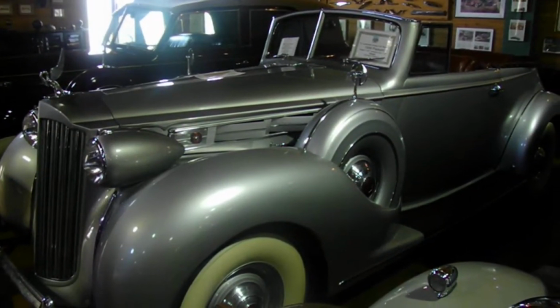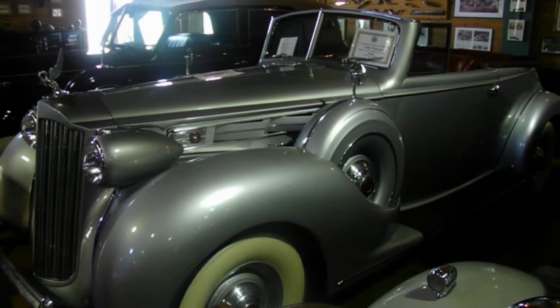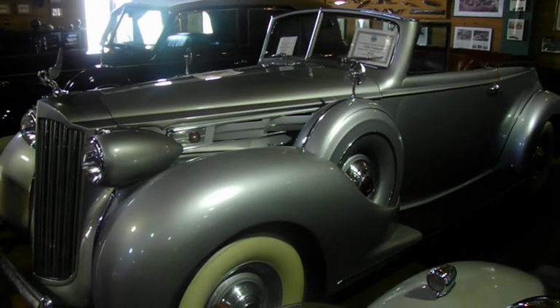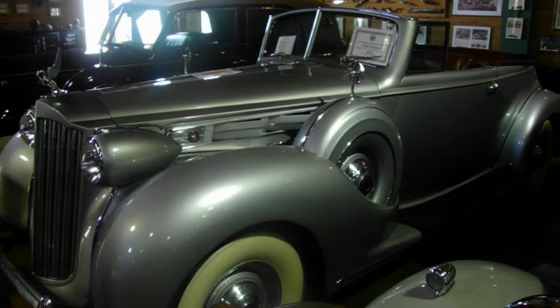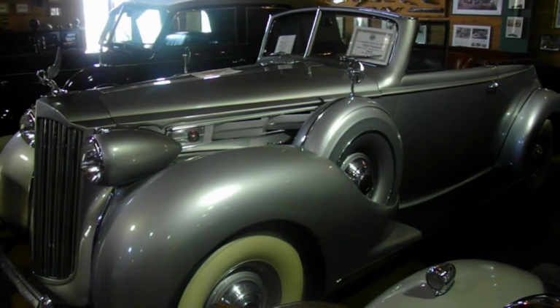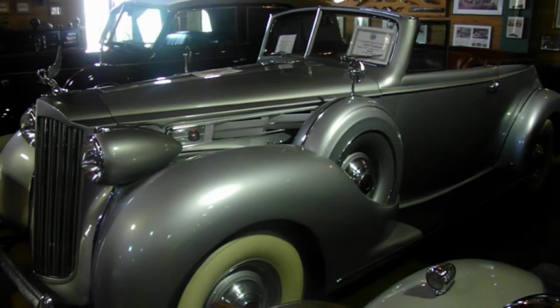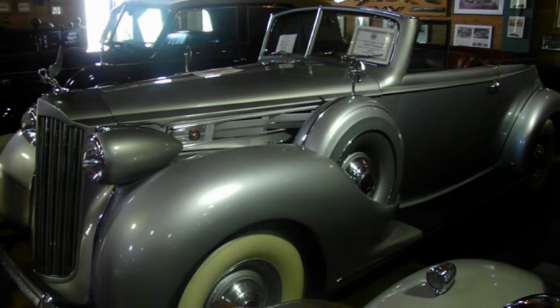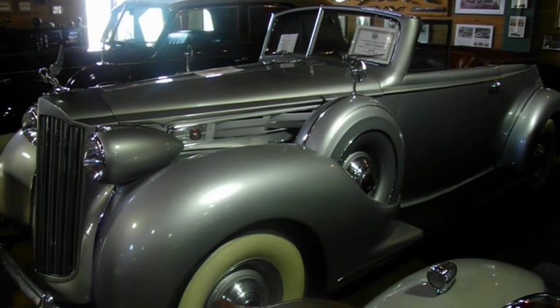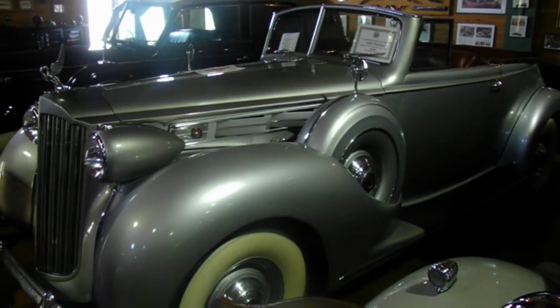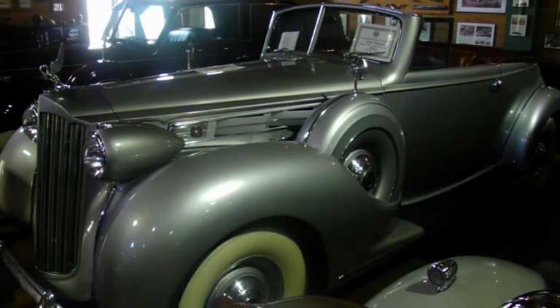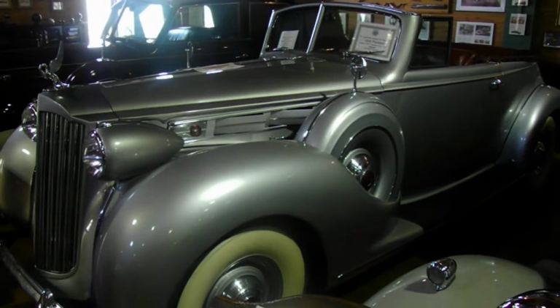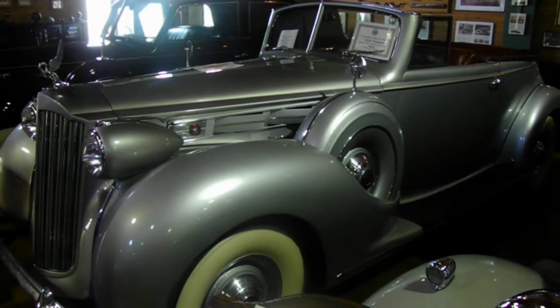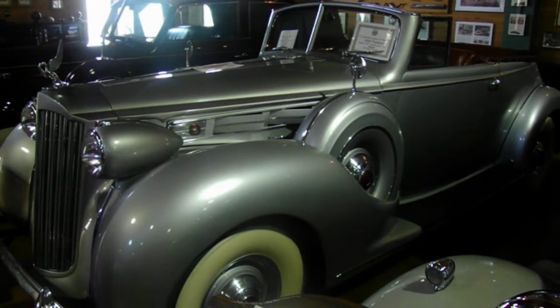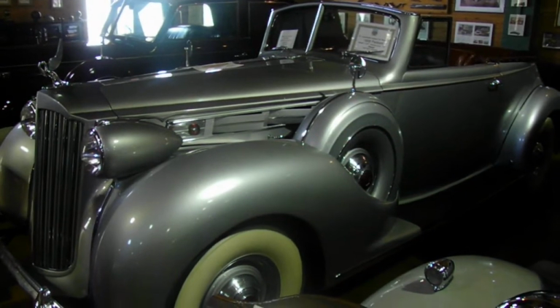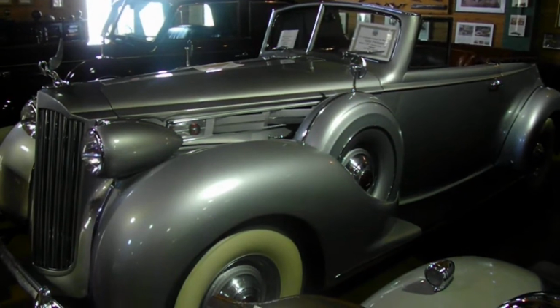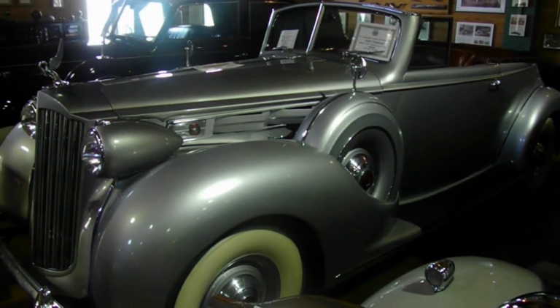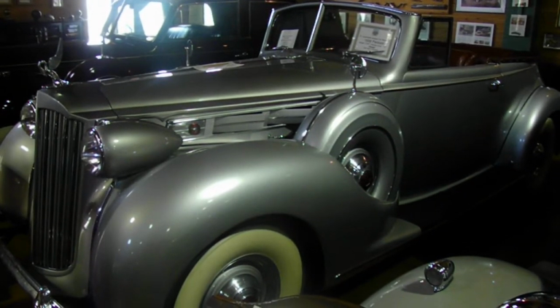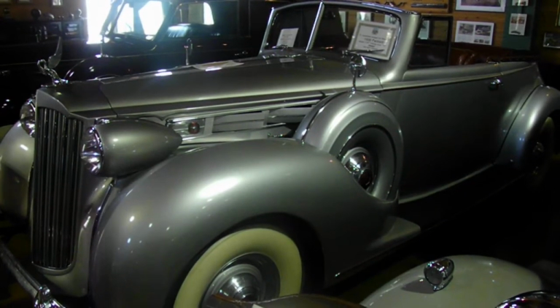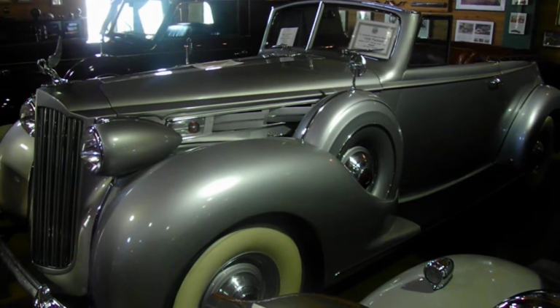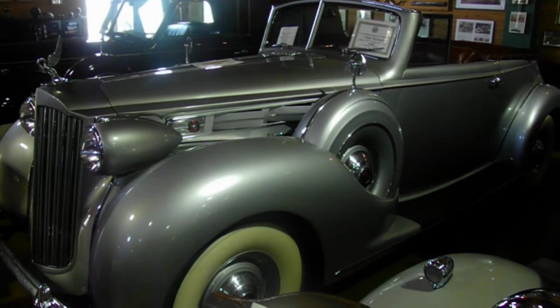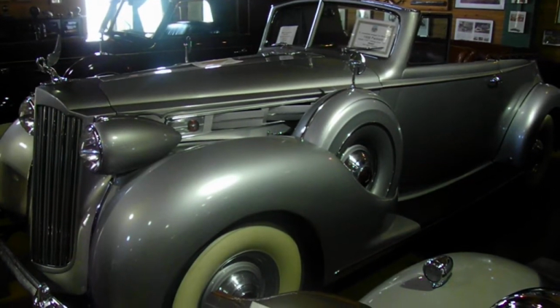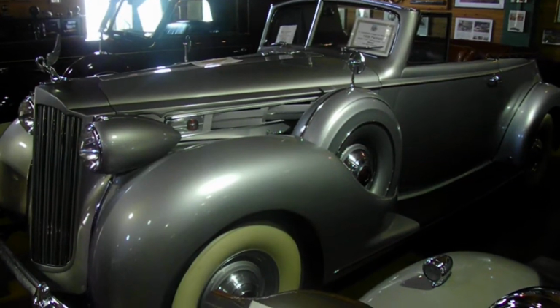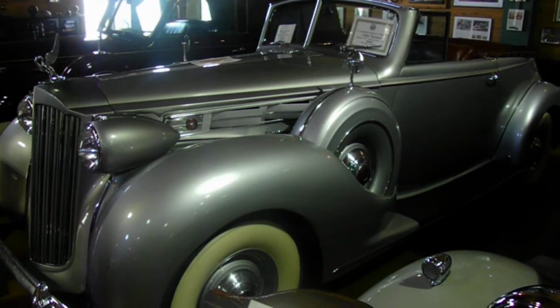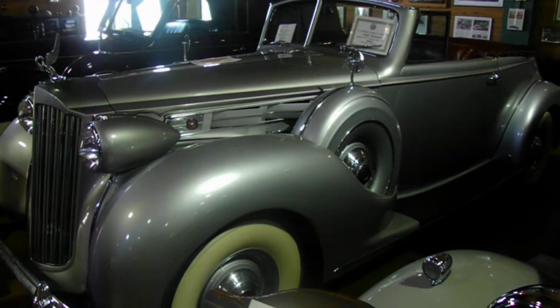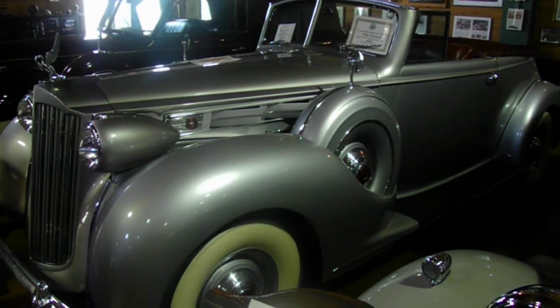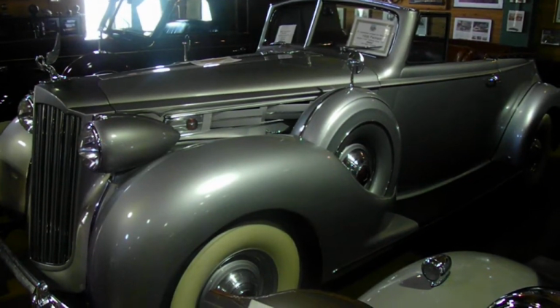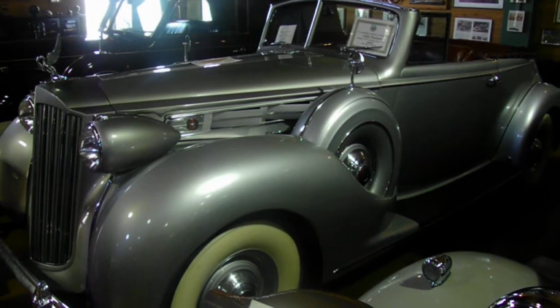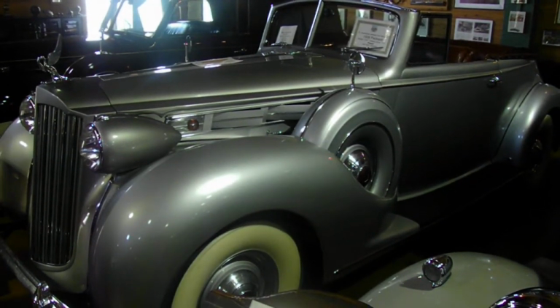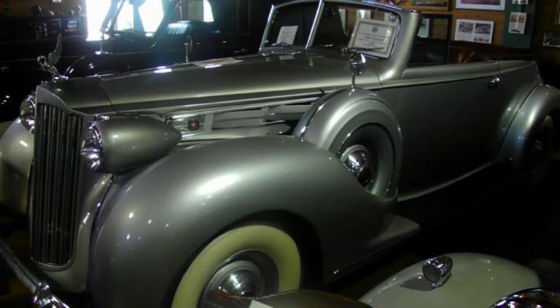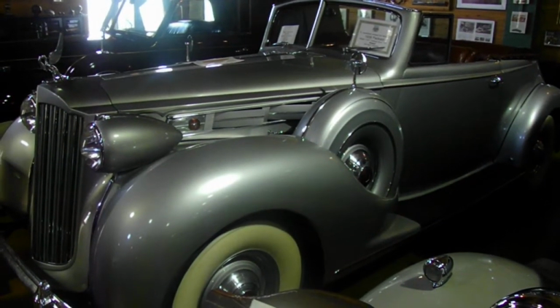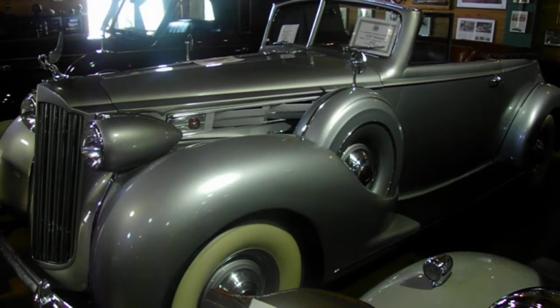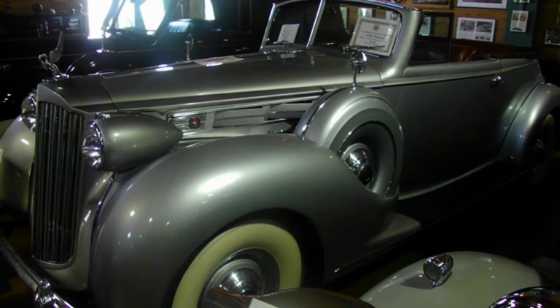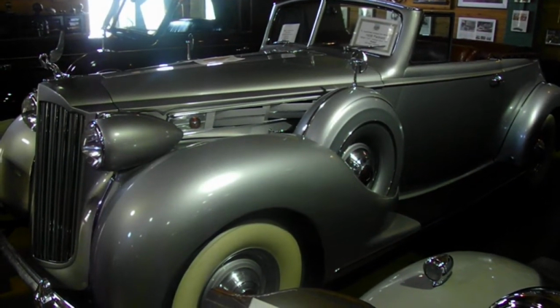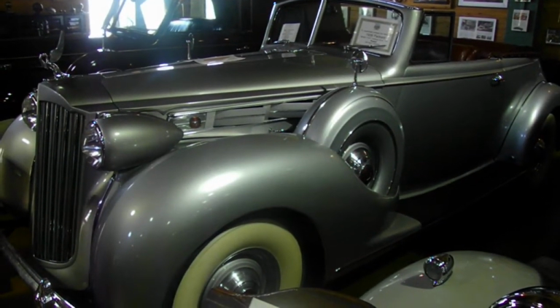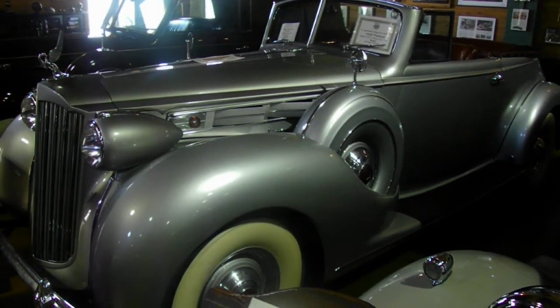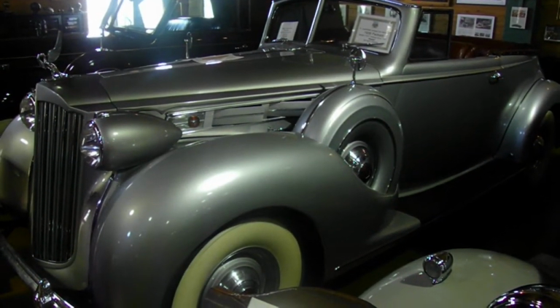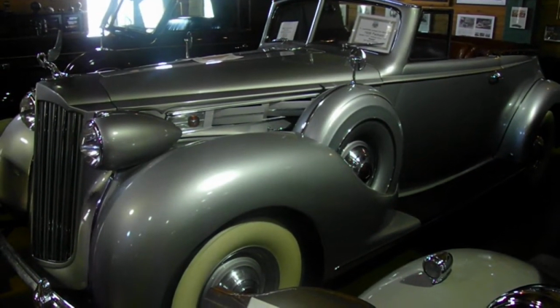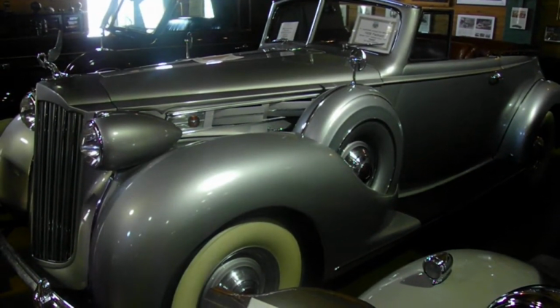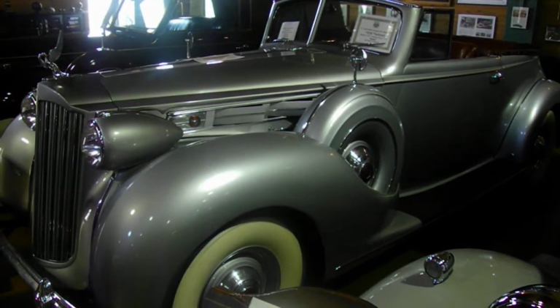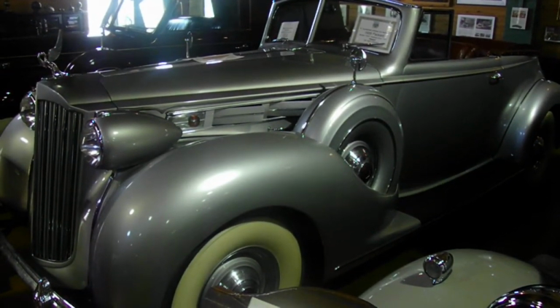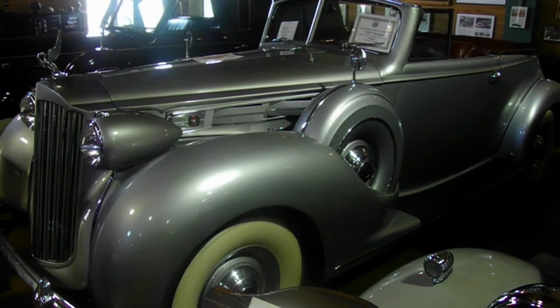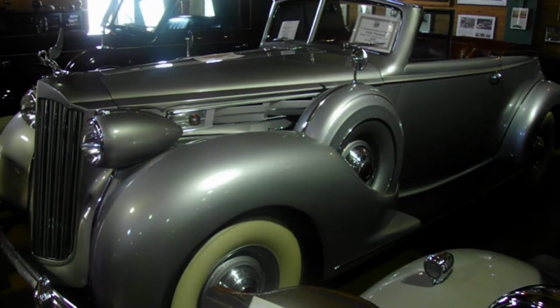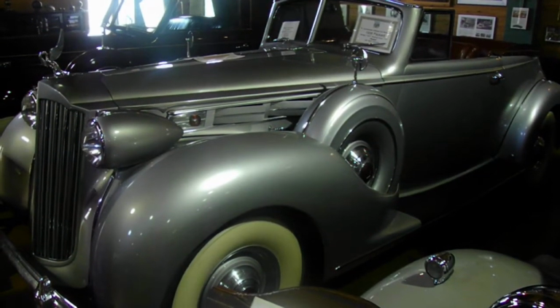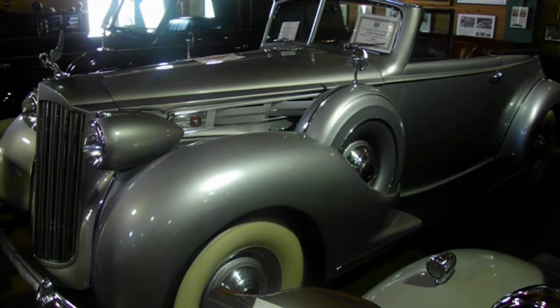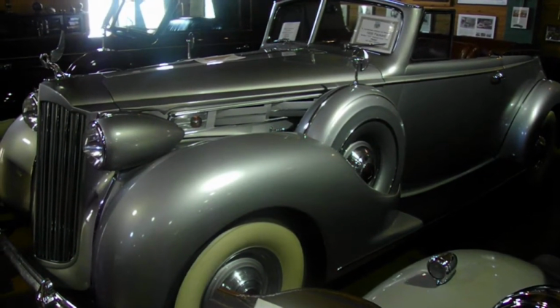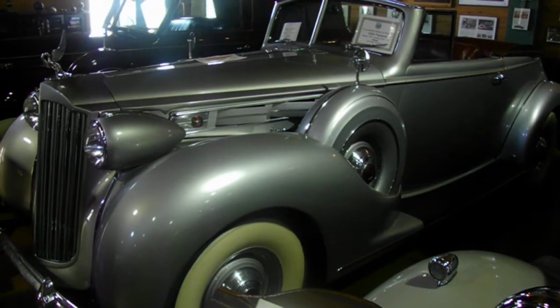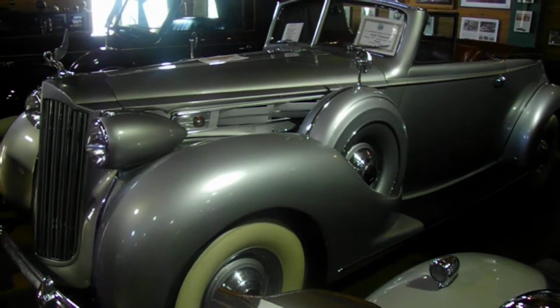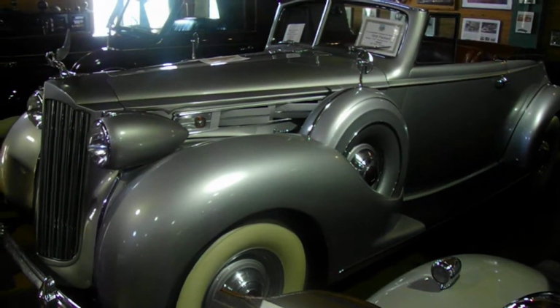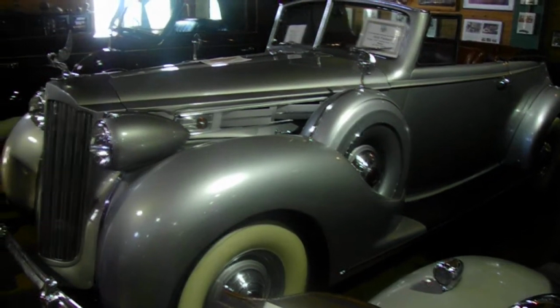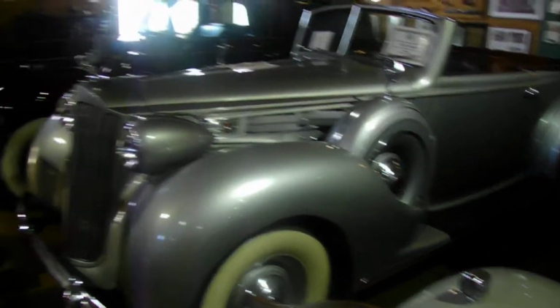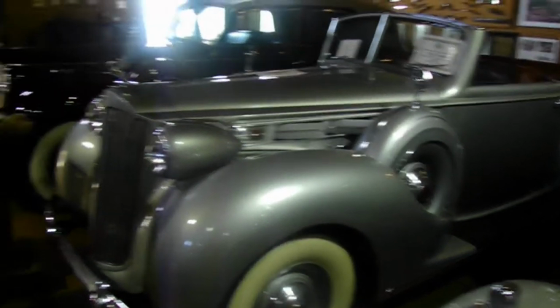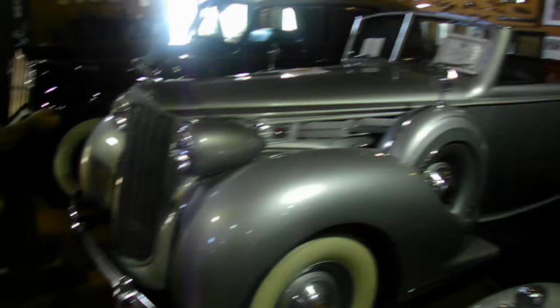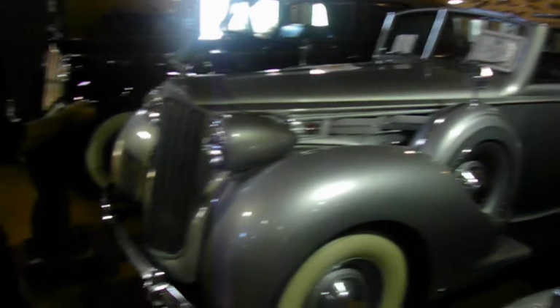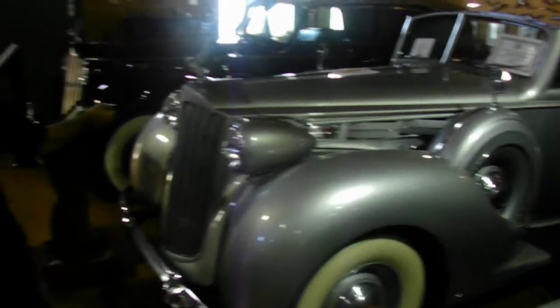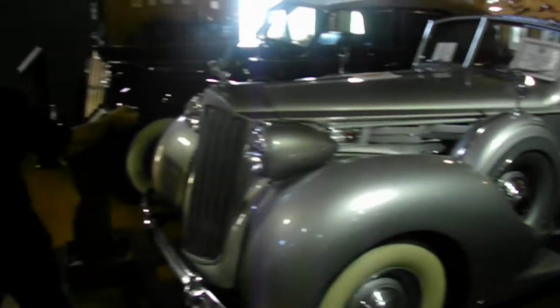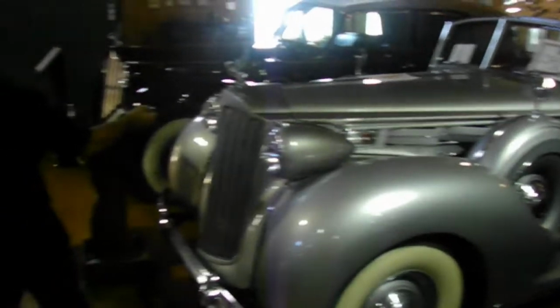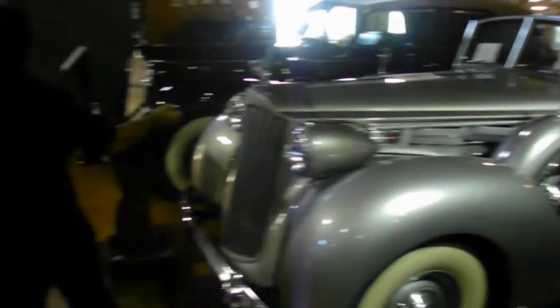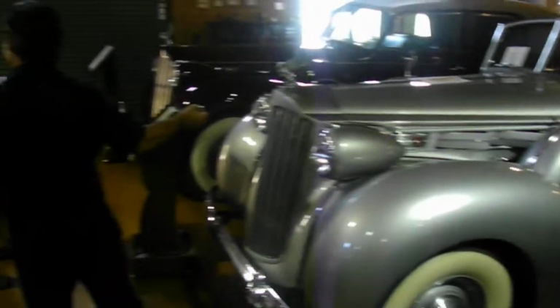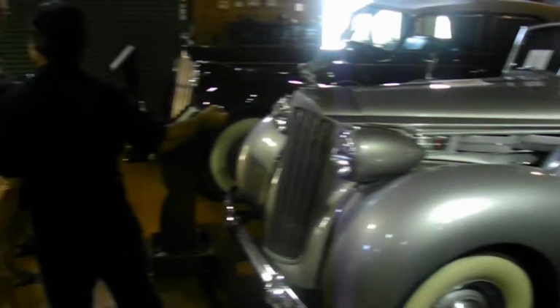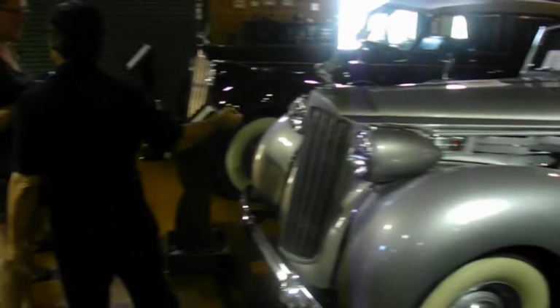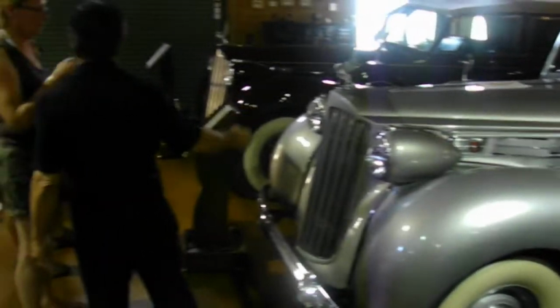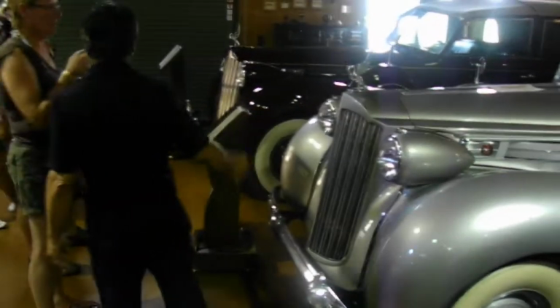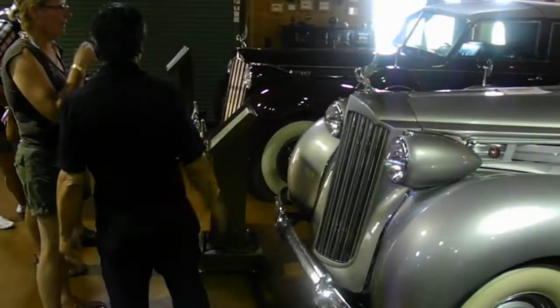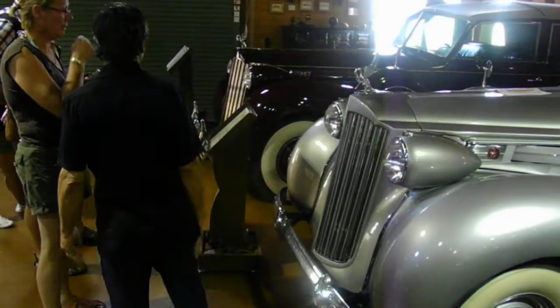Clark Gable supposedly rode this car in a foray and used it to advertise Packard in Hollywood. Good car.